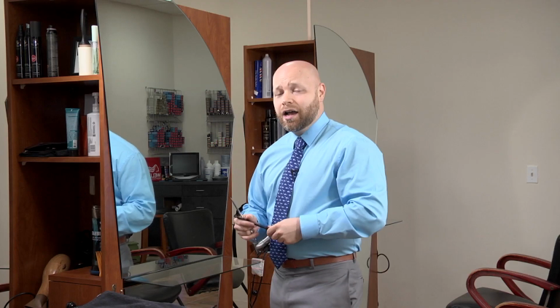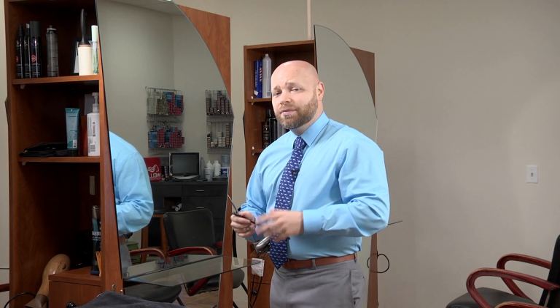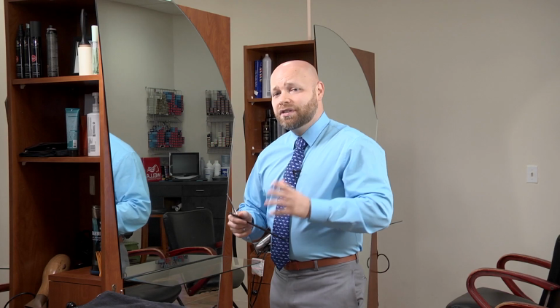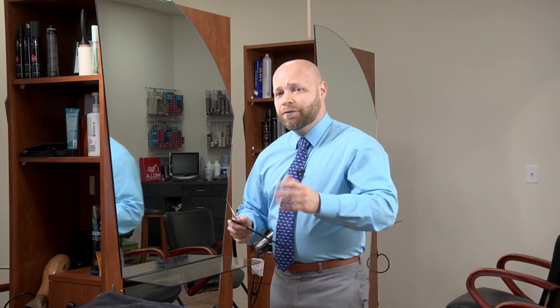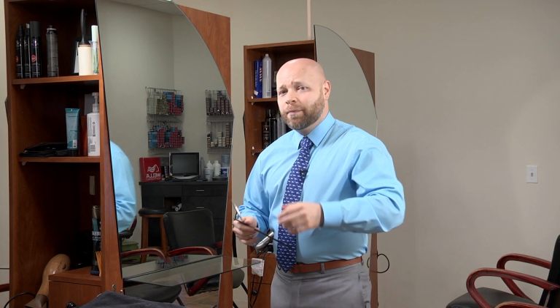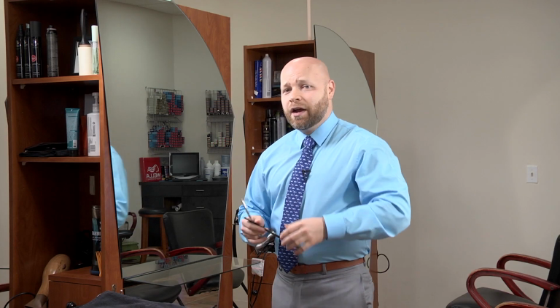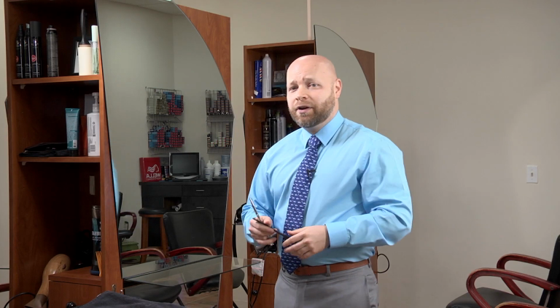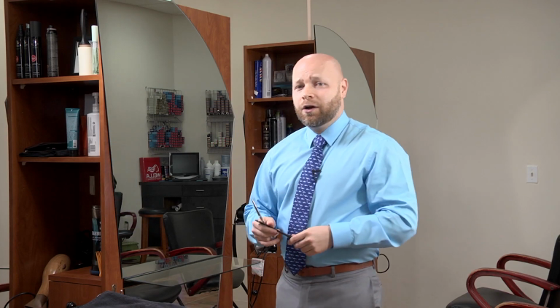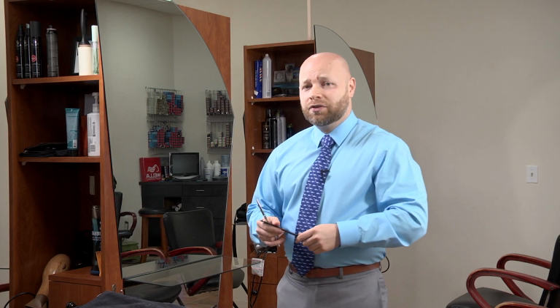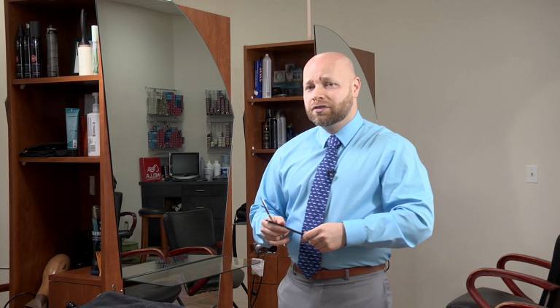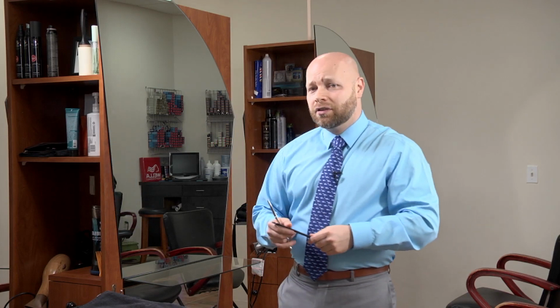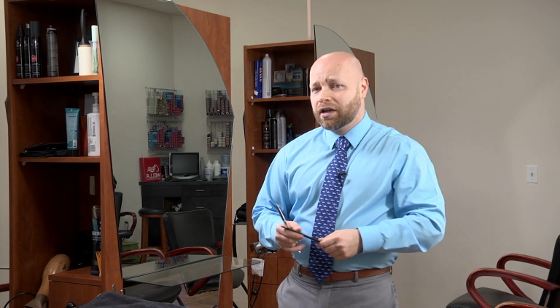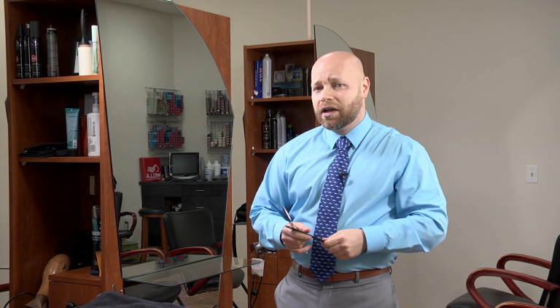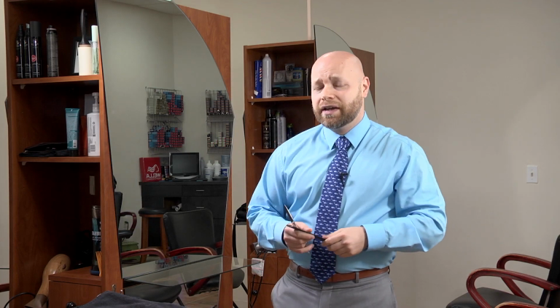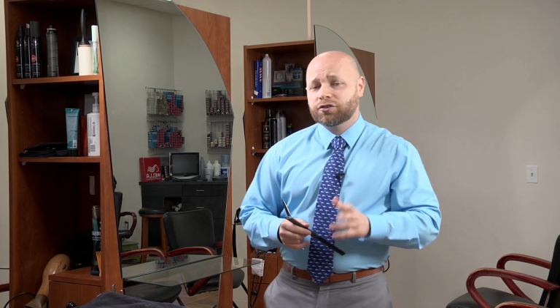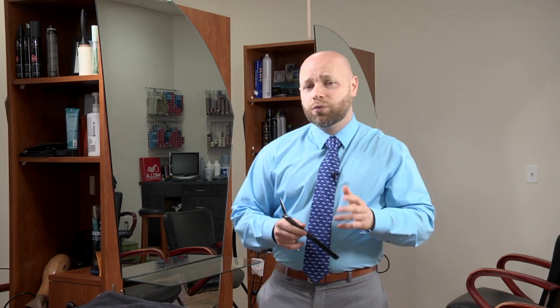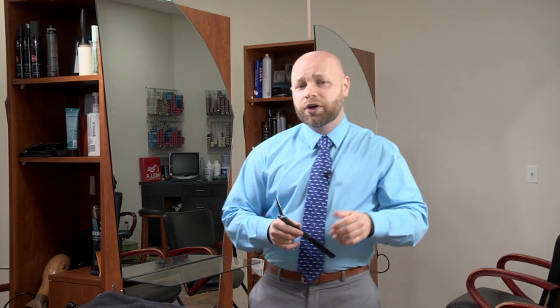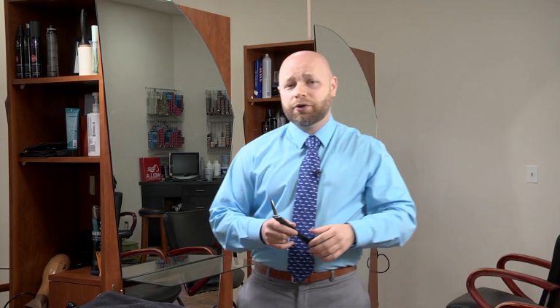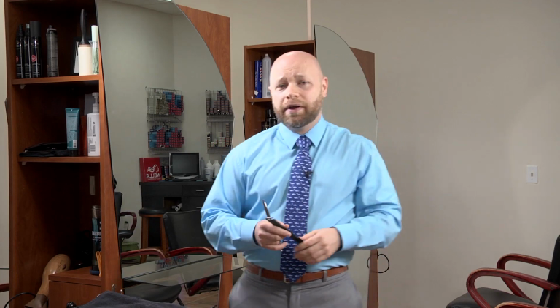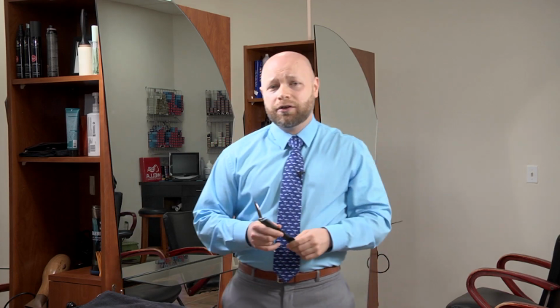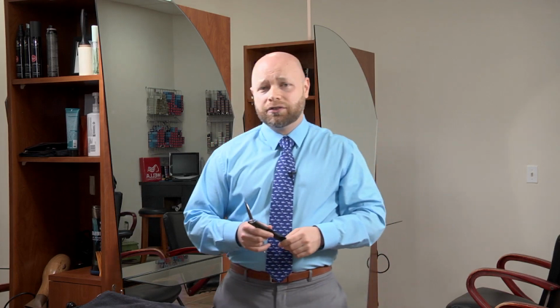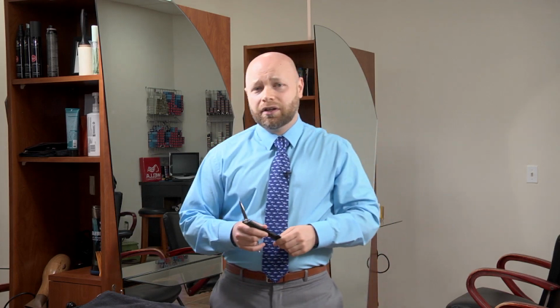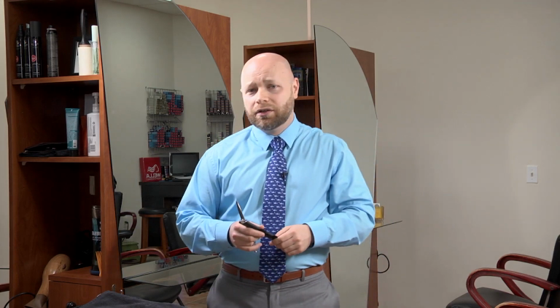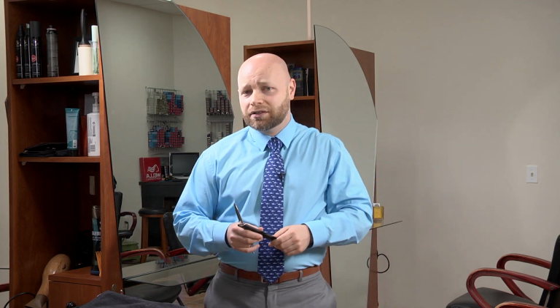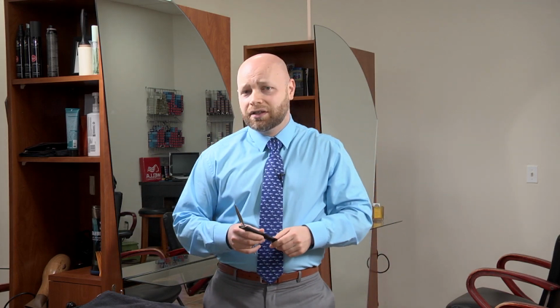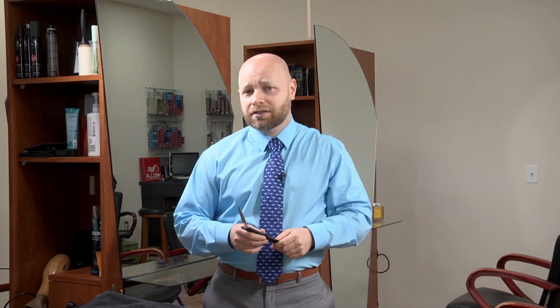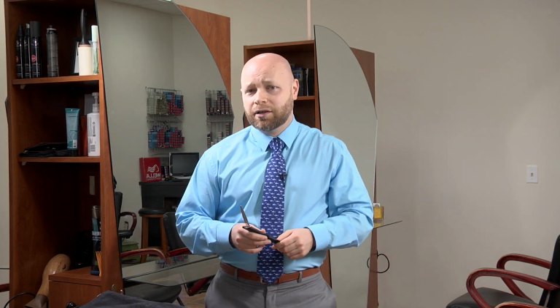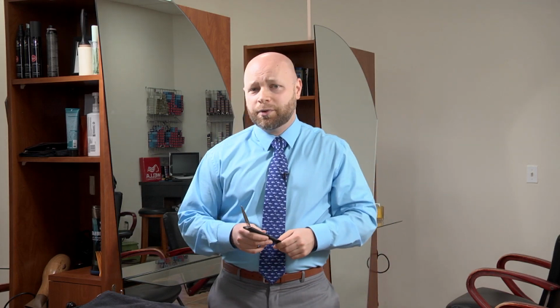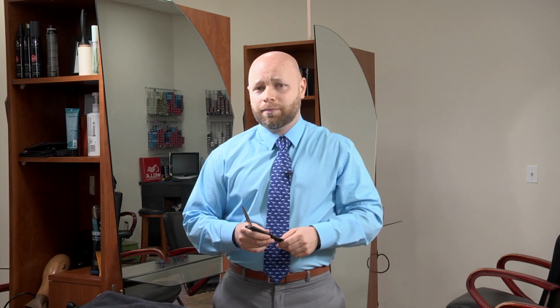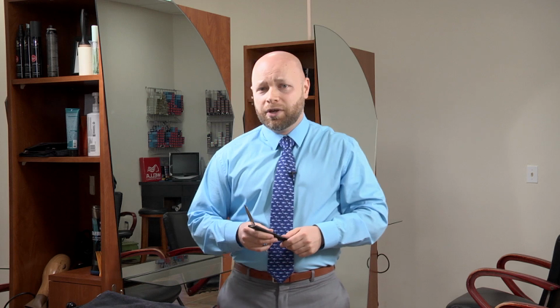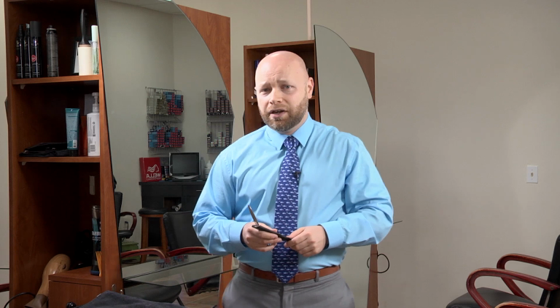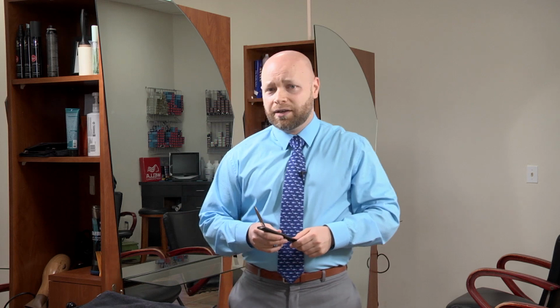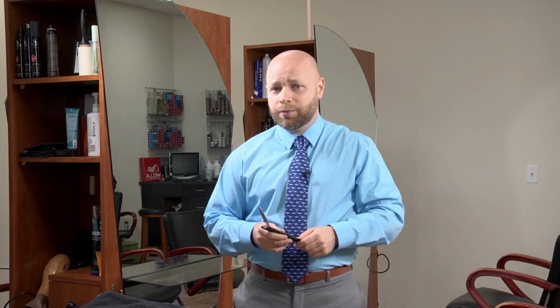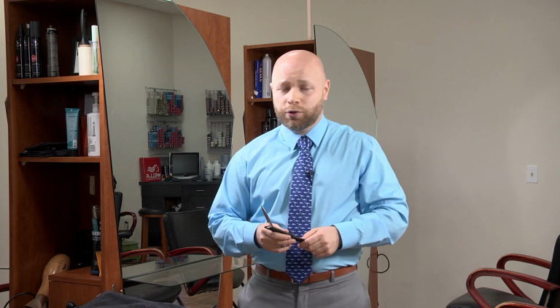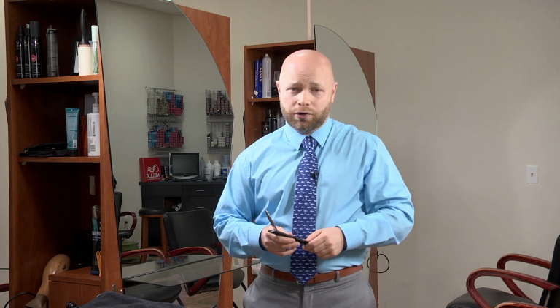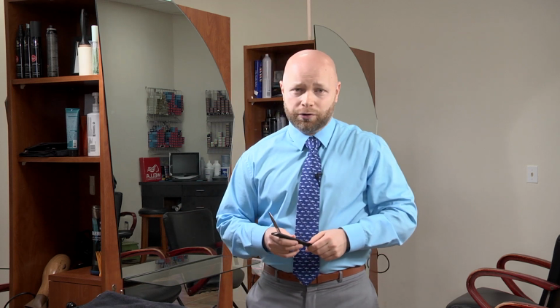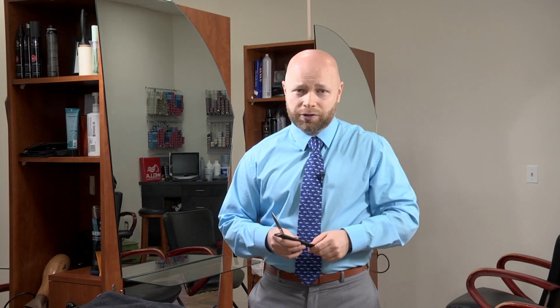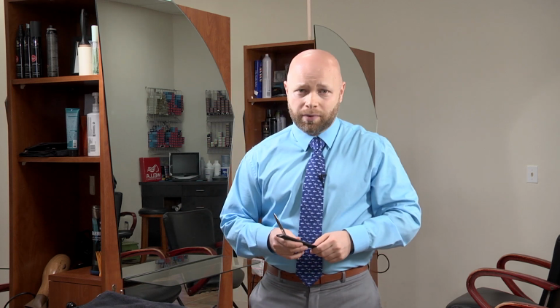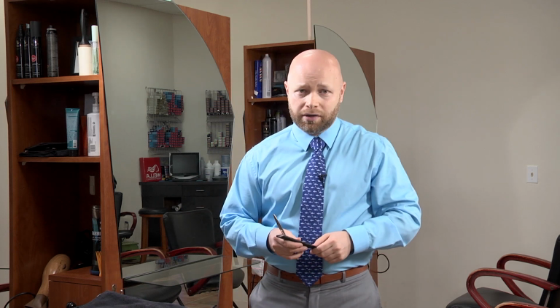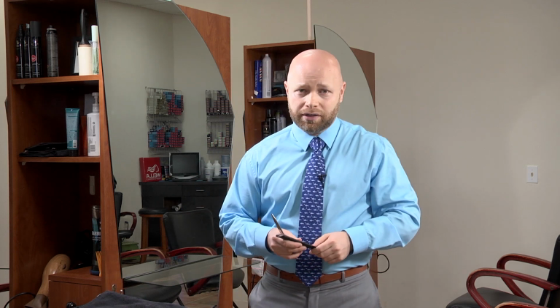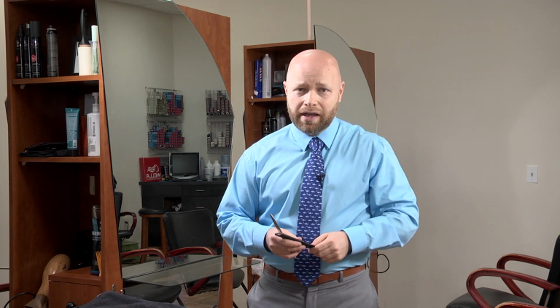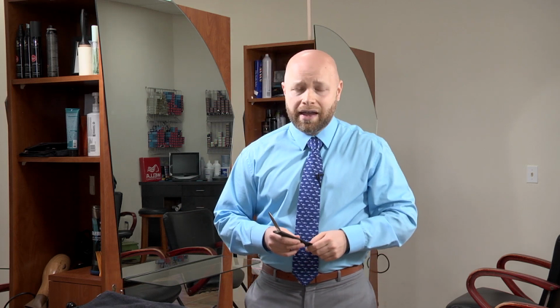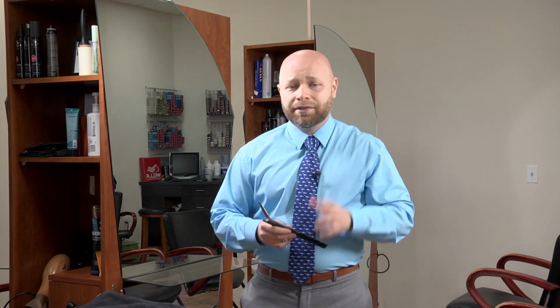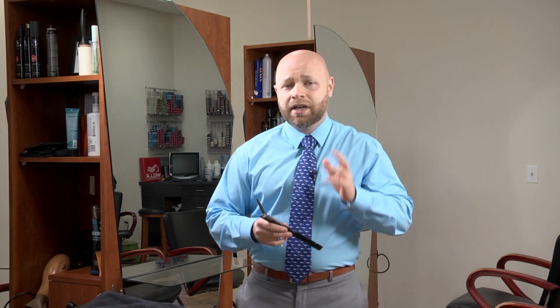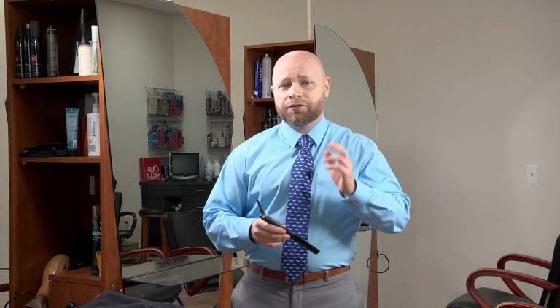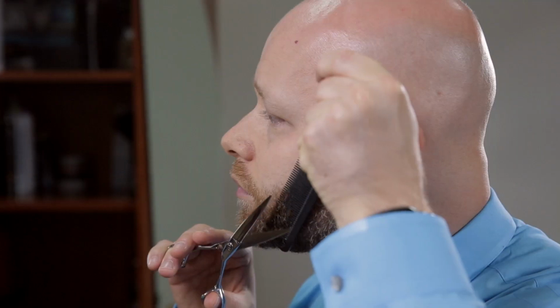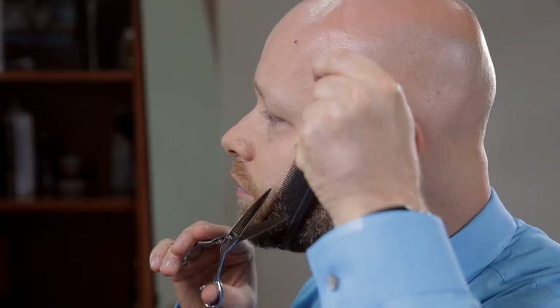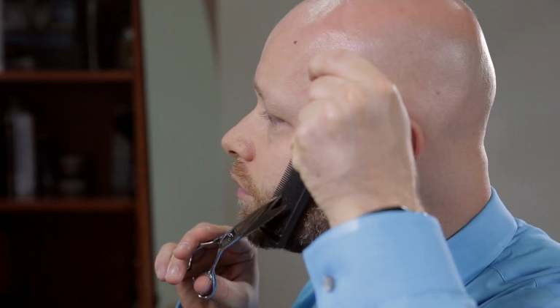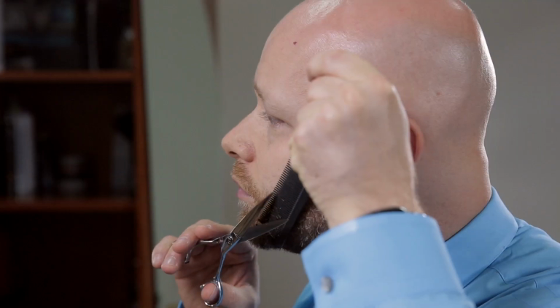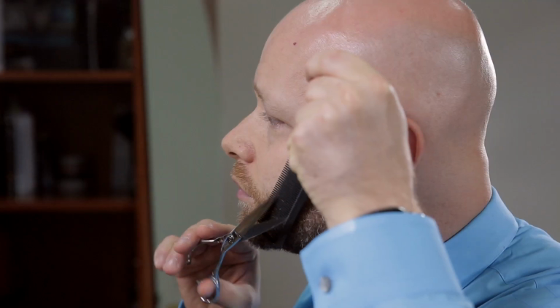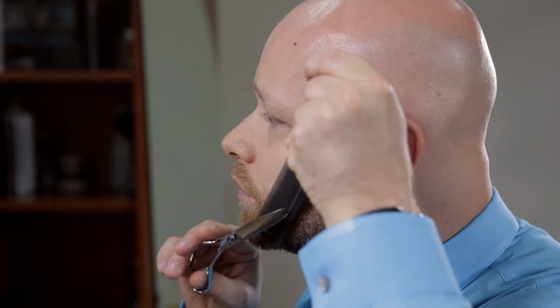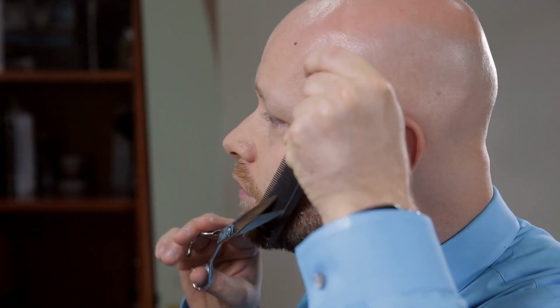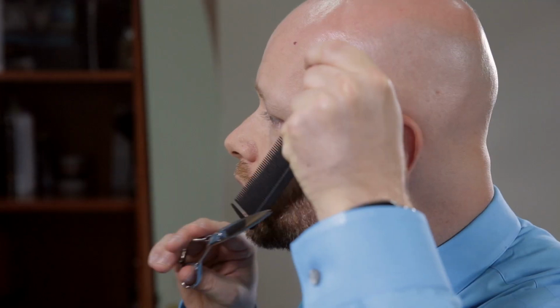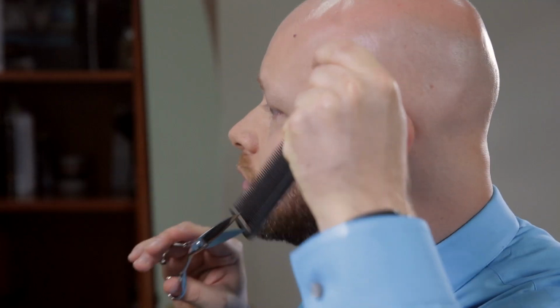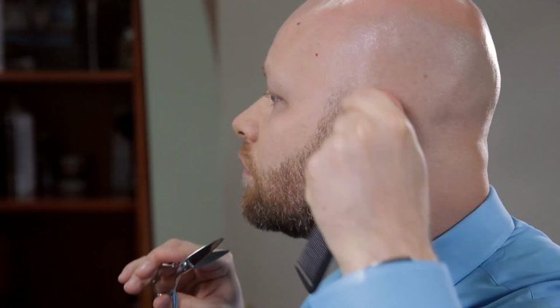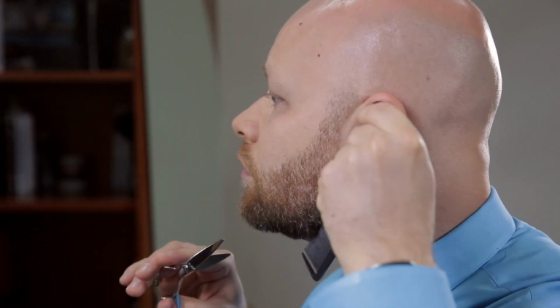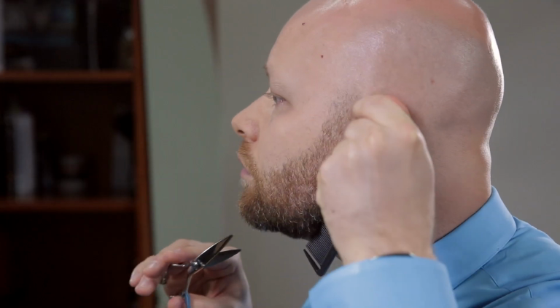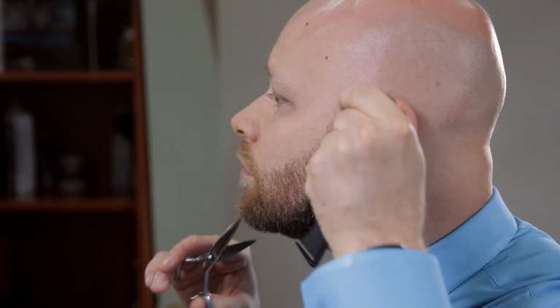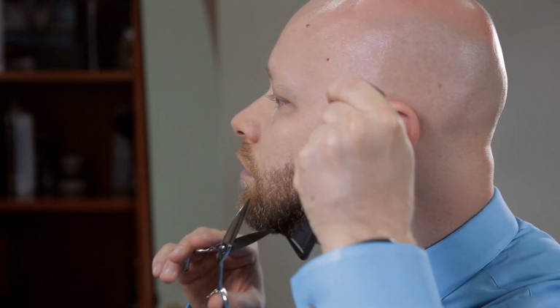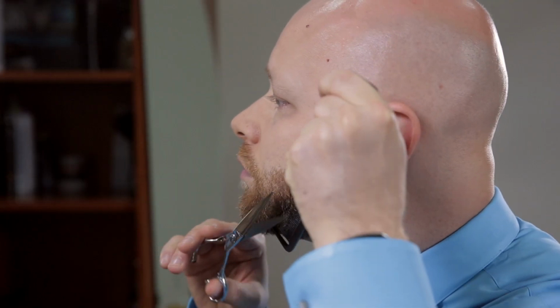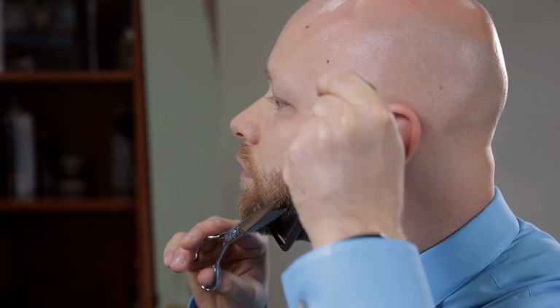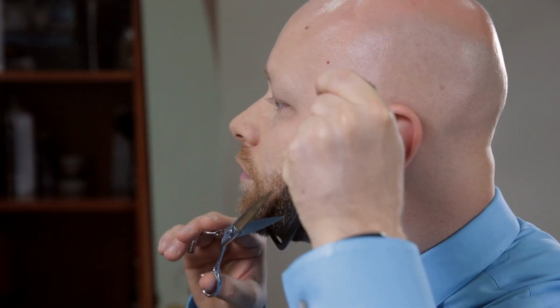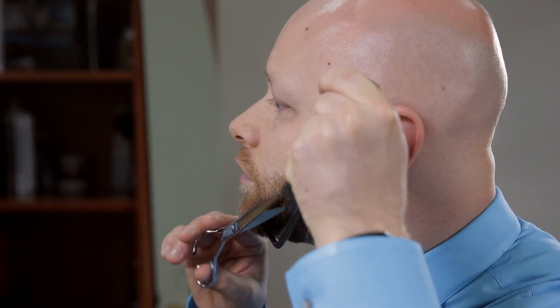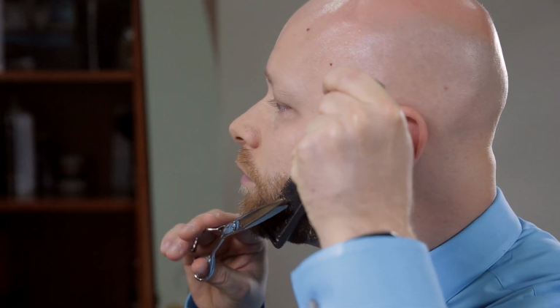I'm Steven Marinaro, the Salon Guy, 20-year hairstylist and celebrity media and beauty correspondent. Thanks for watching my tips on how to trim your beard with scissors.